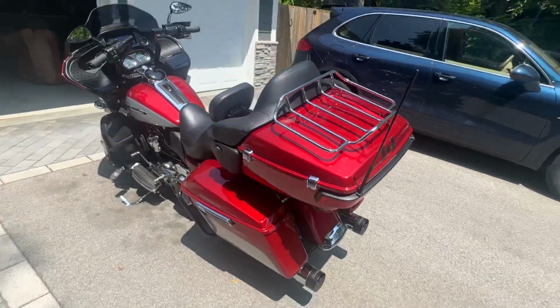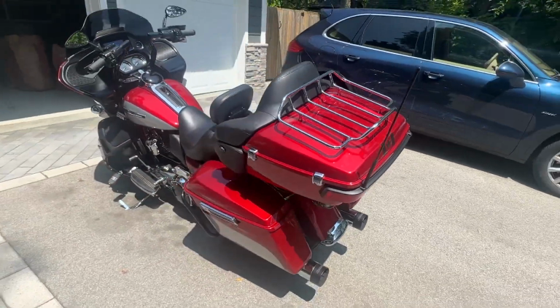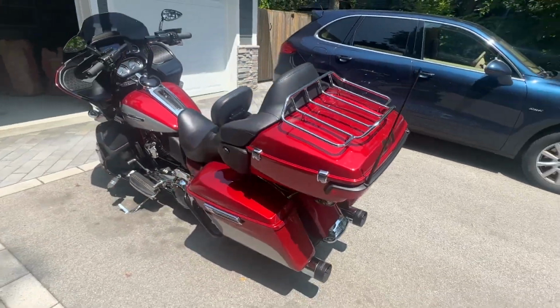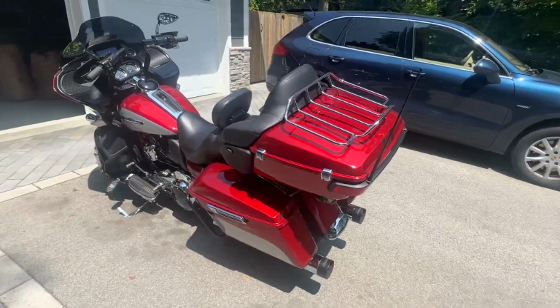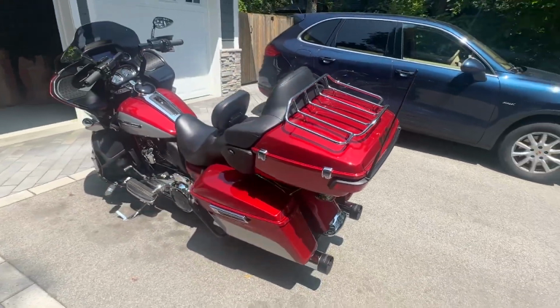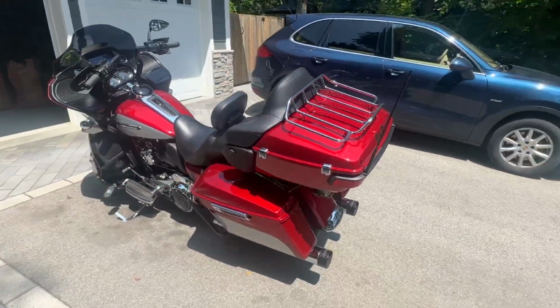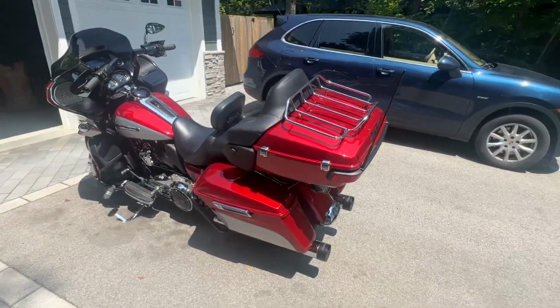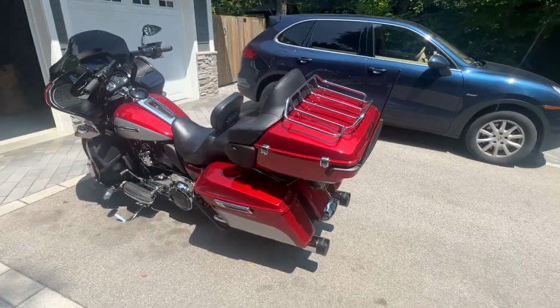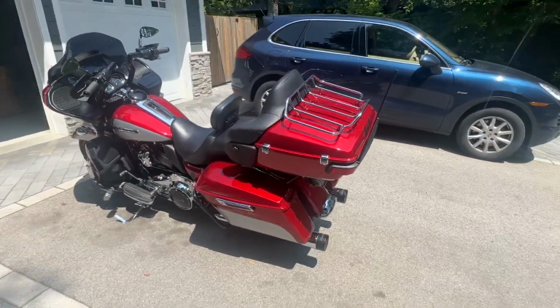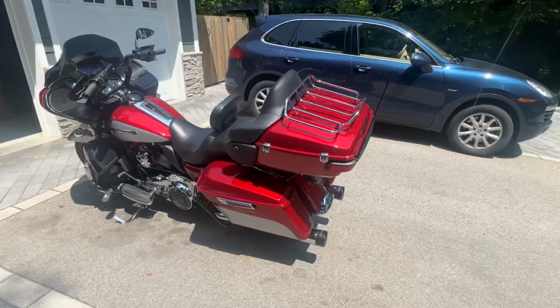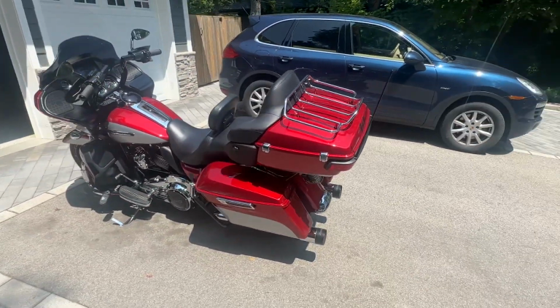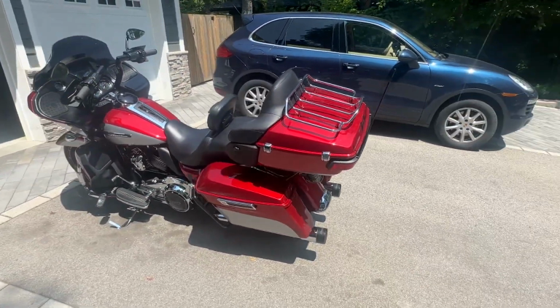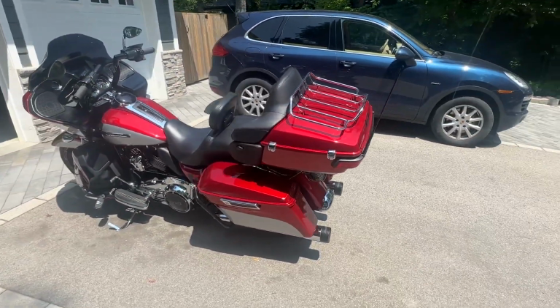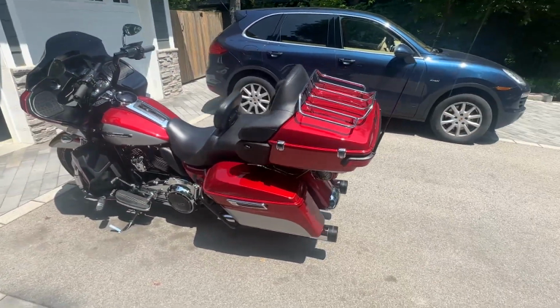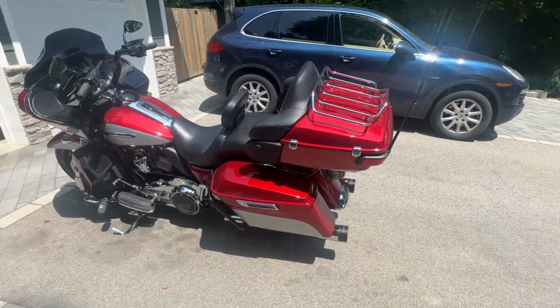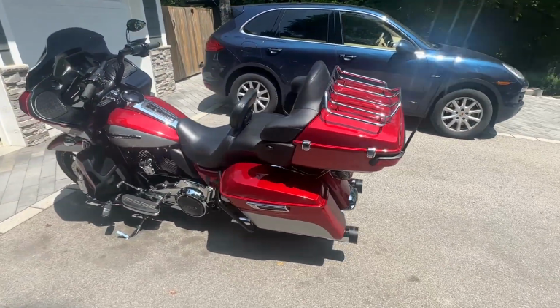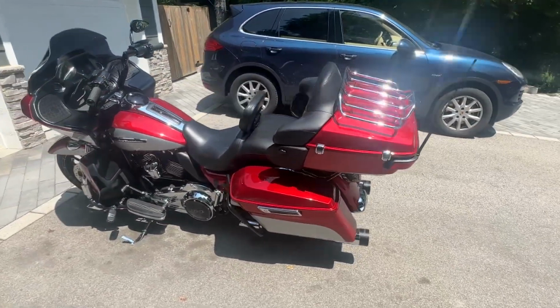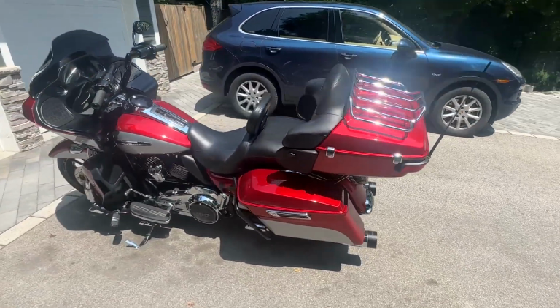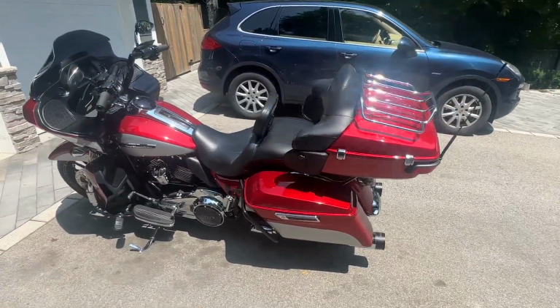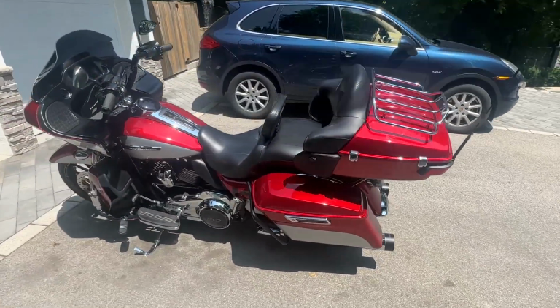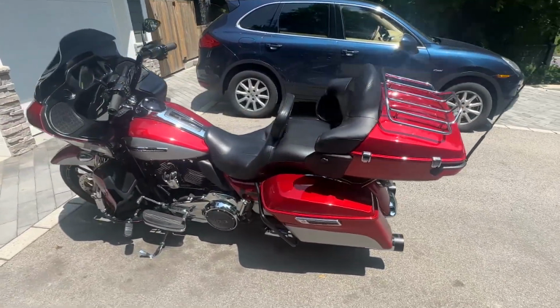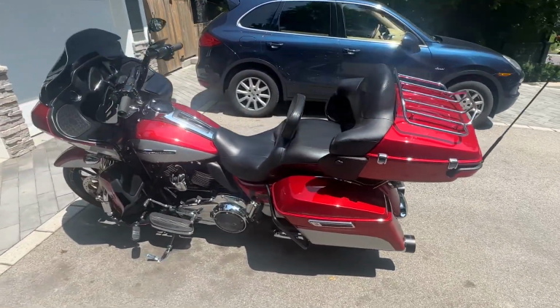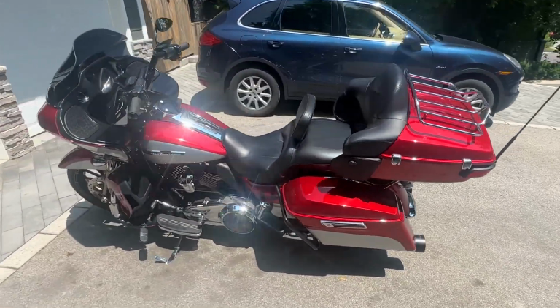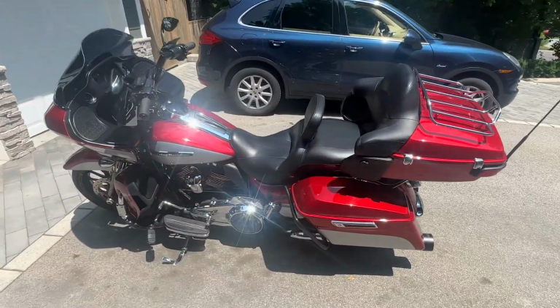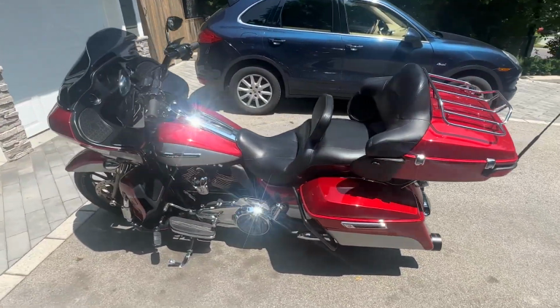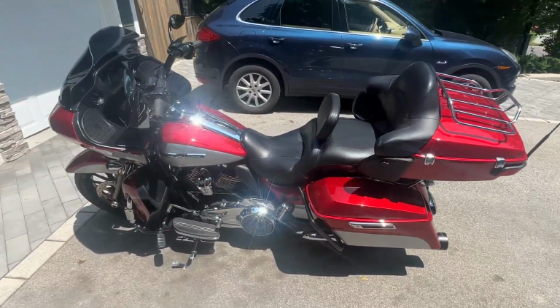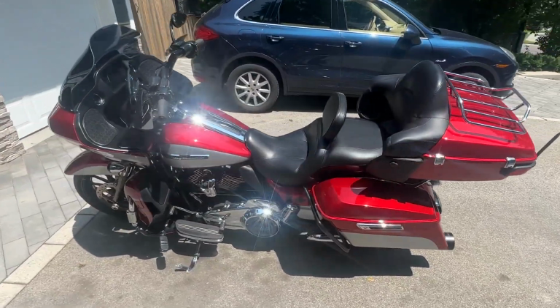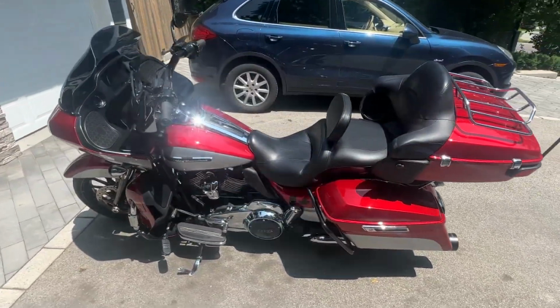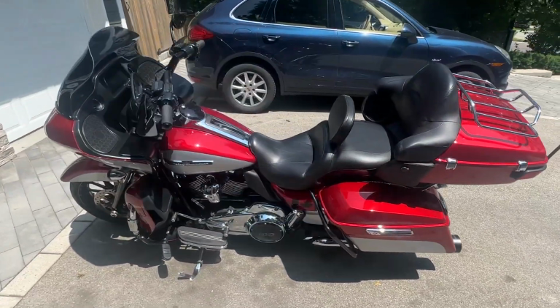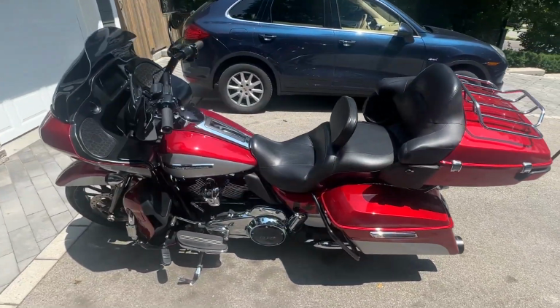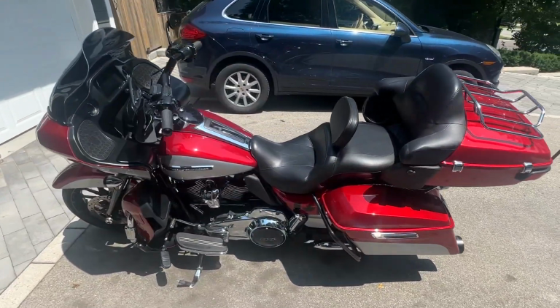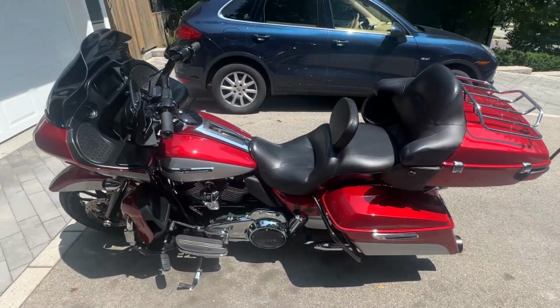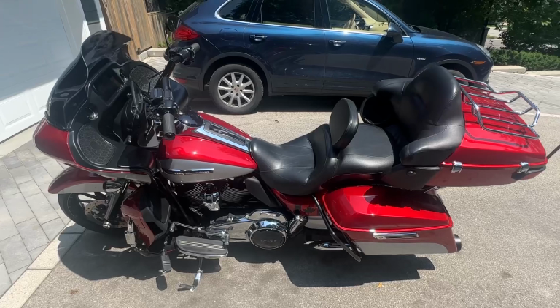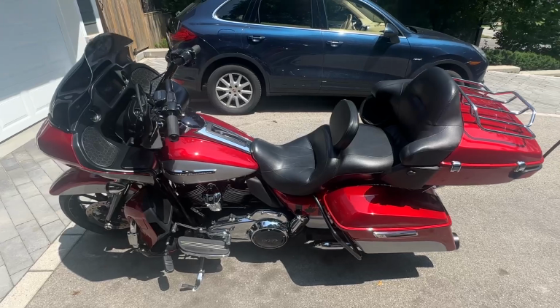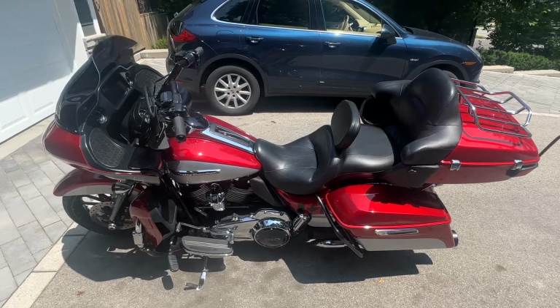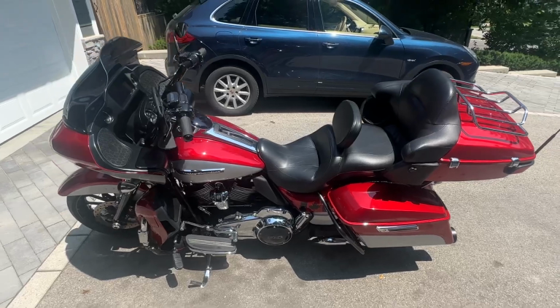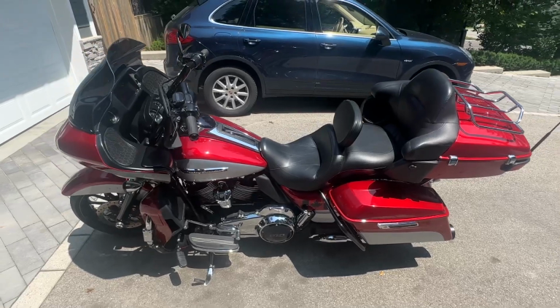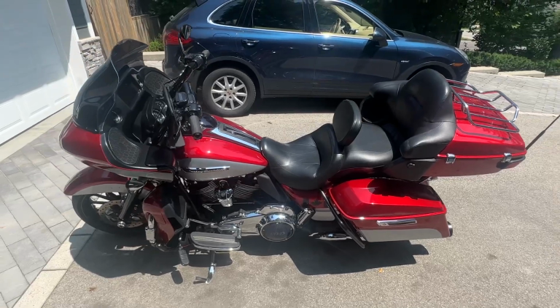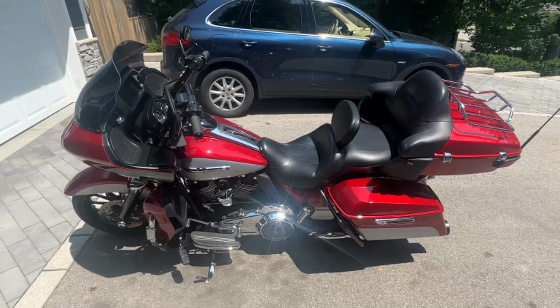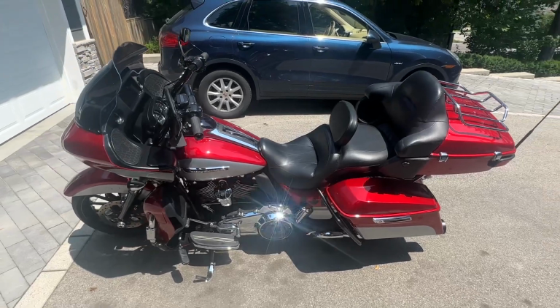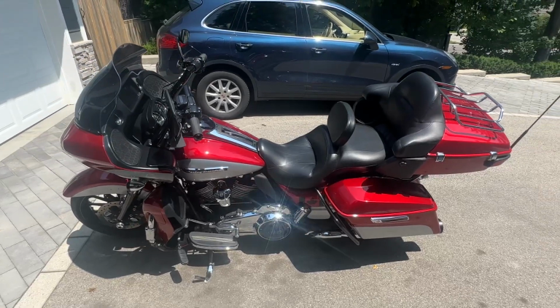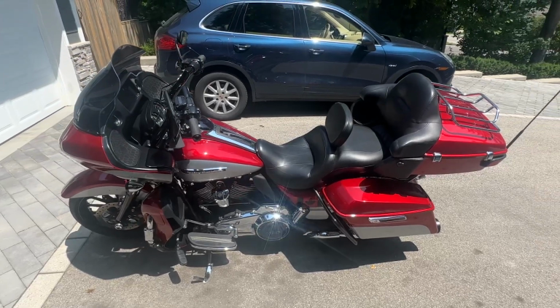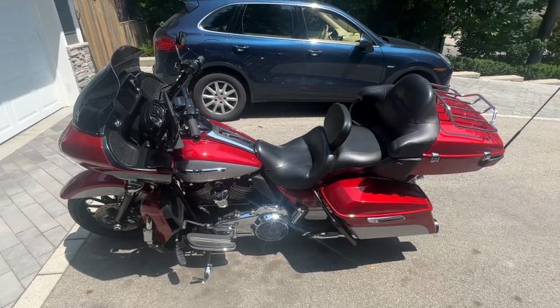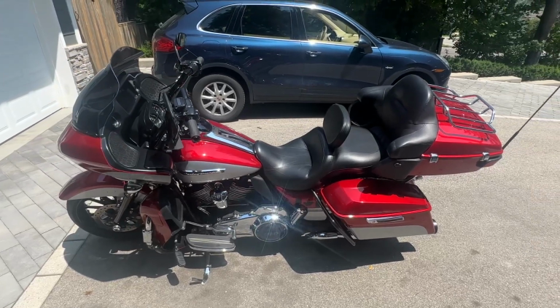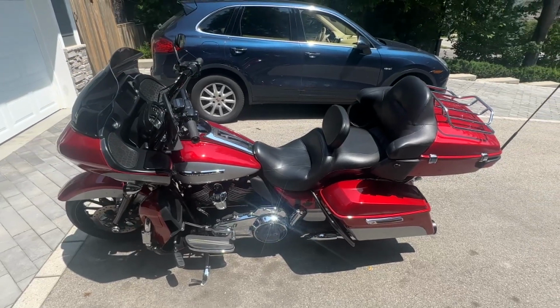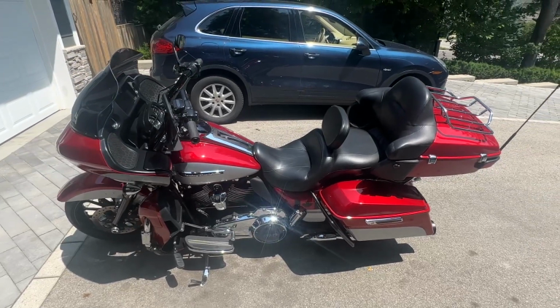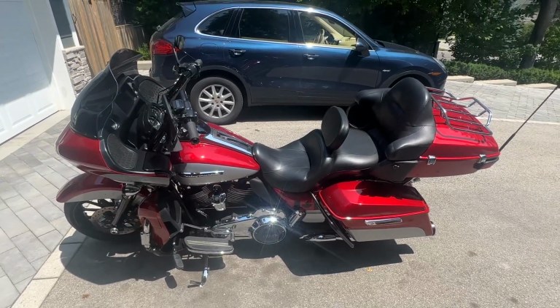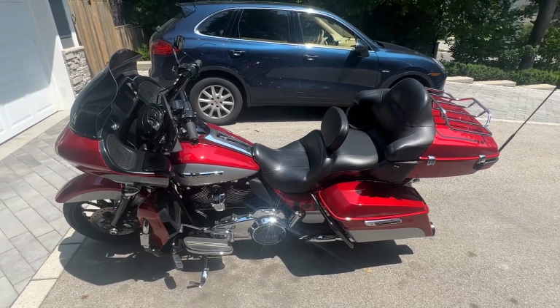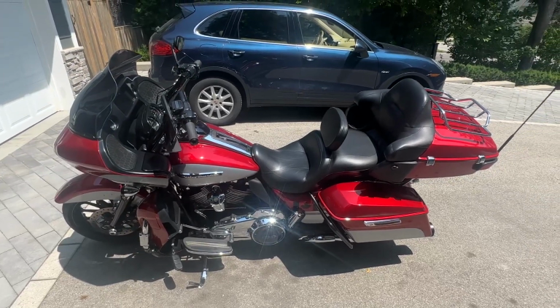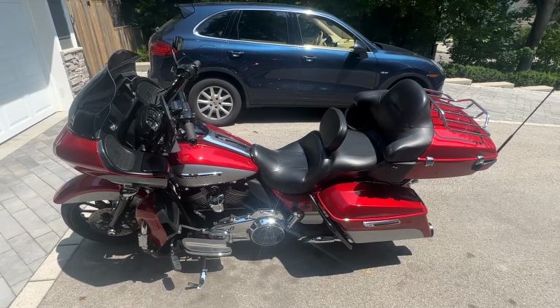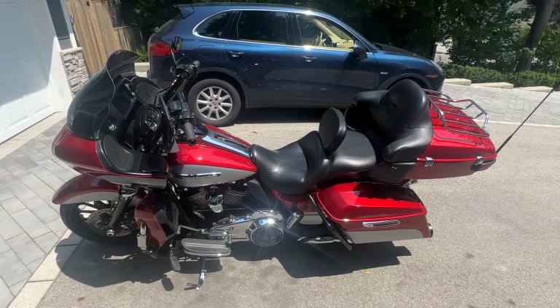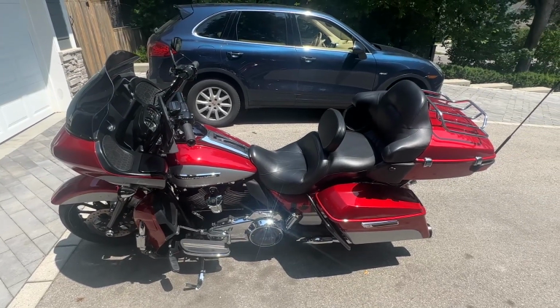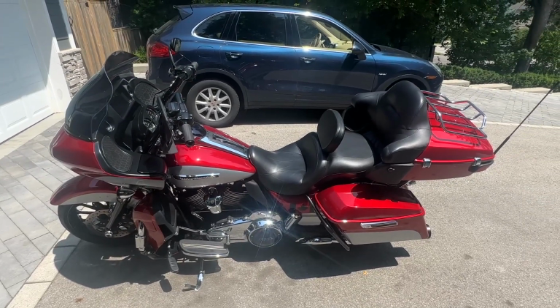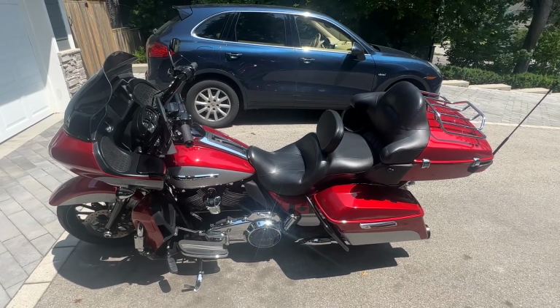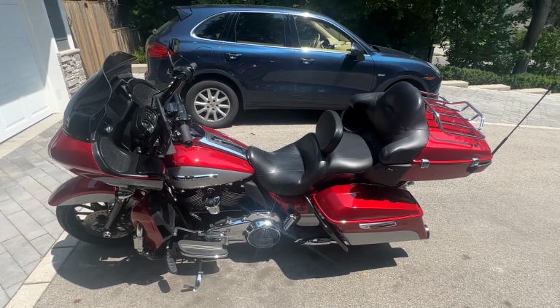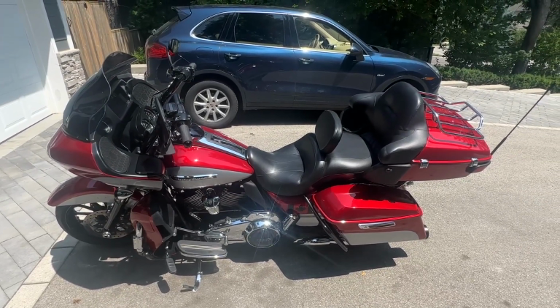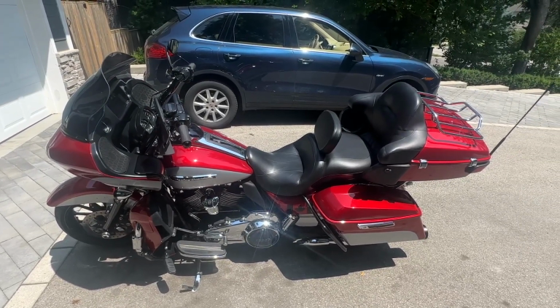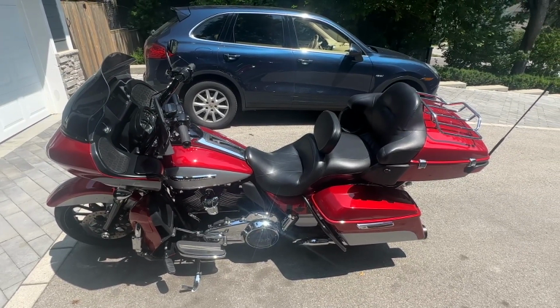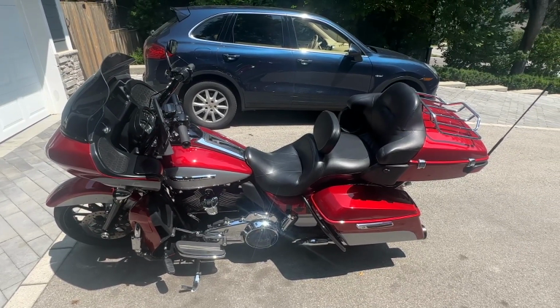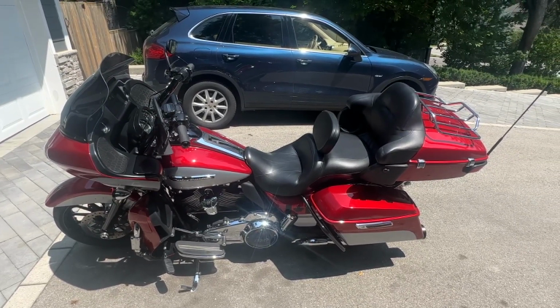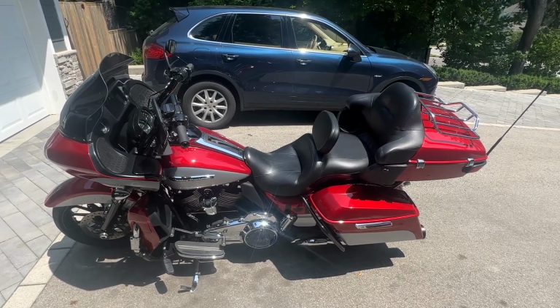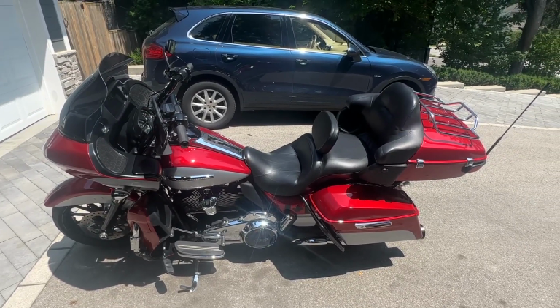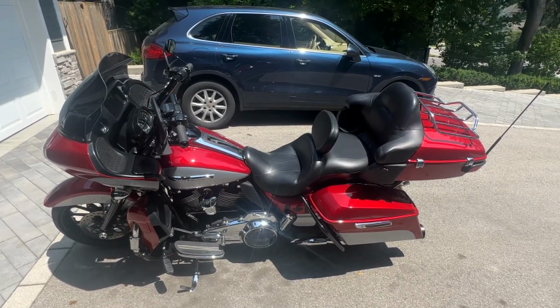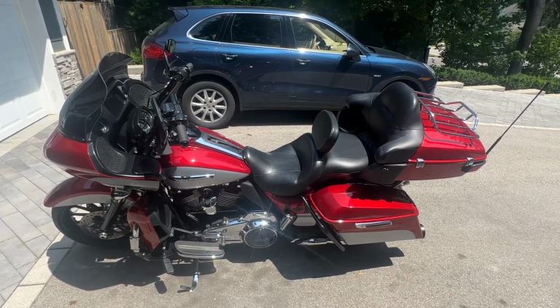Just a gorgeous, gorgeous 2019 Harley-Davidson Road Glide Ultra with tons of upgrades. Thanks for having me!